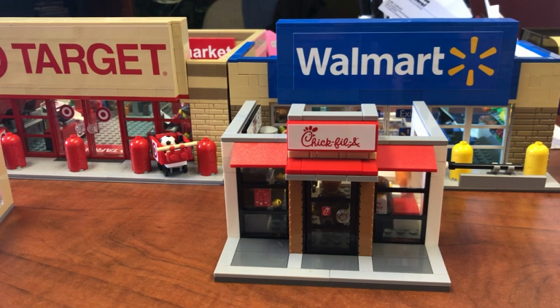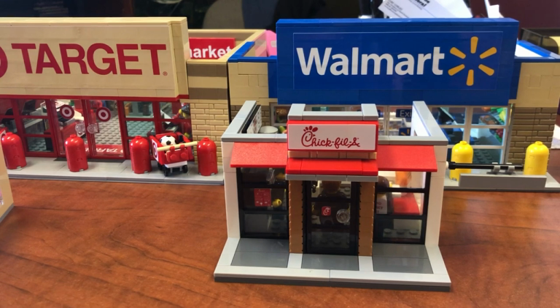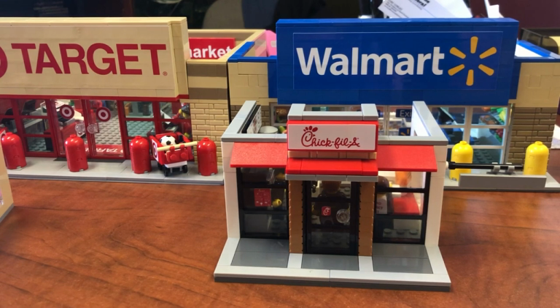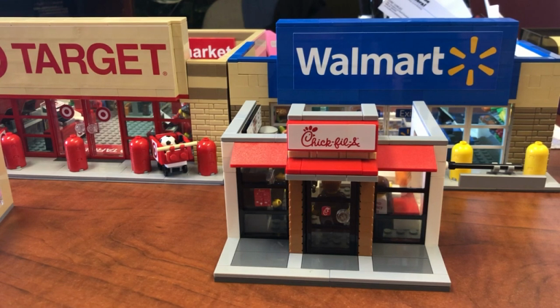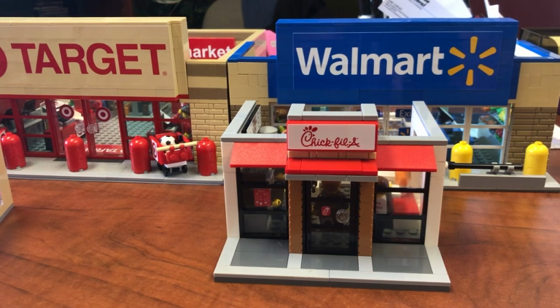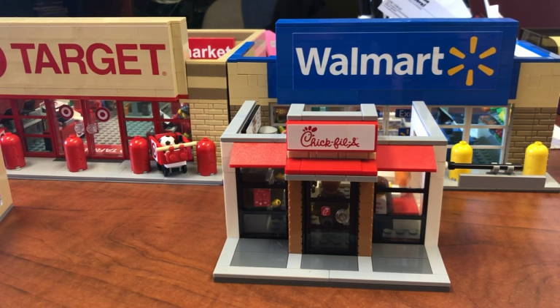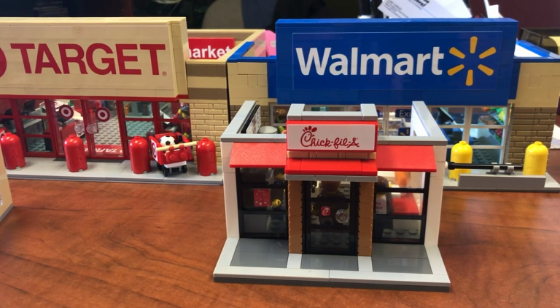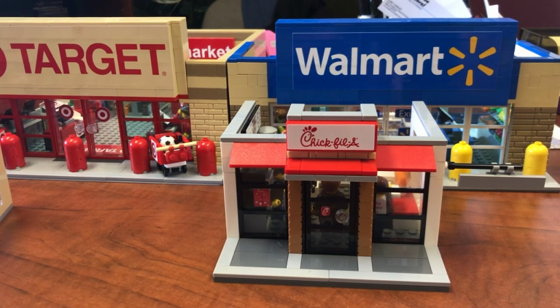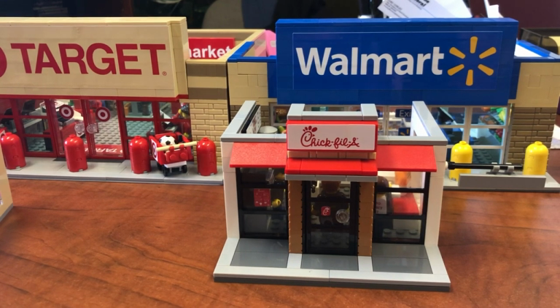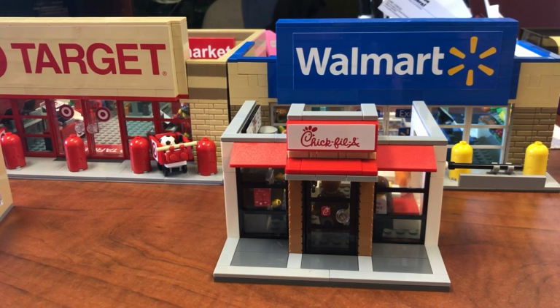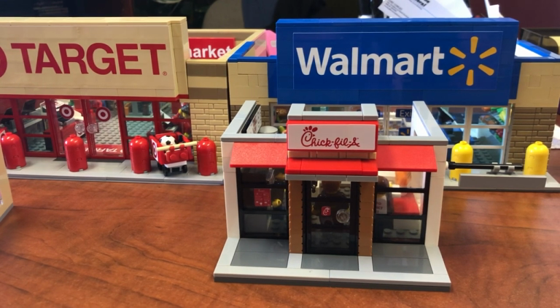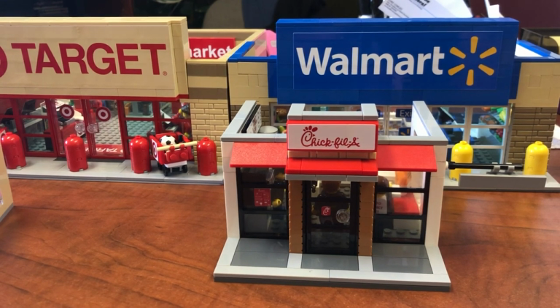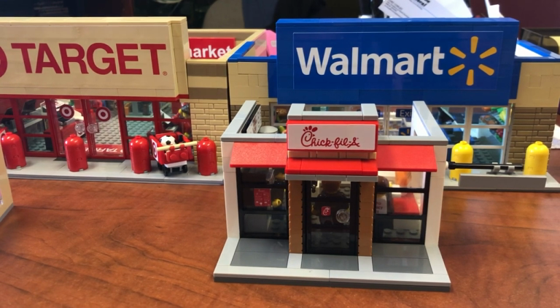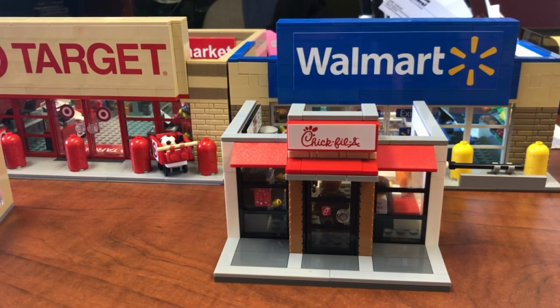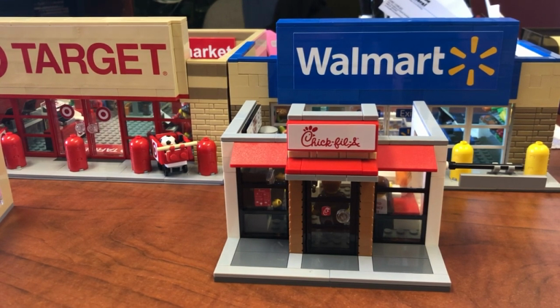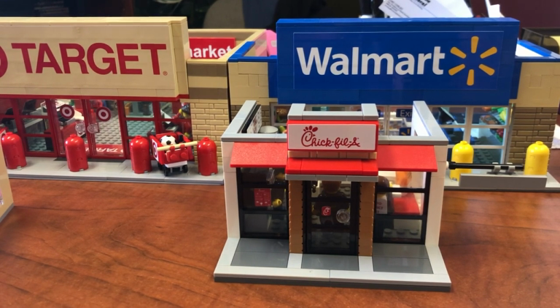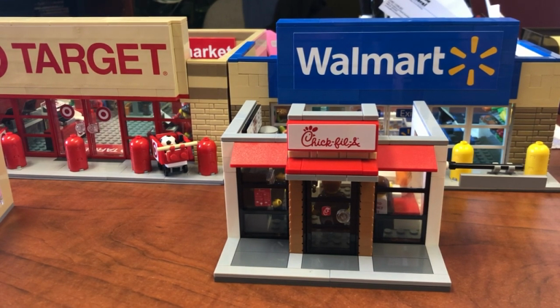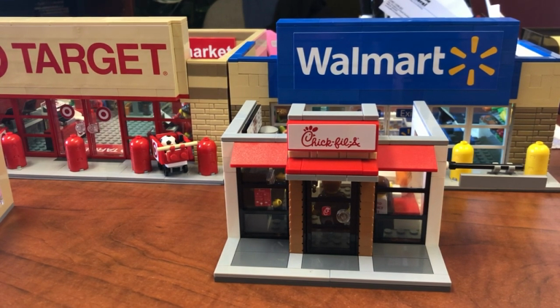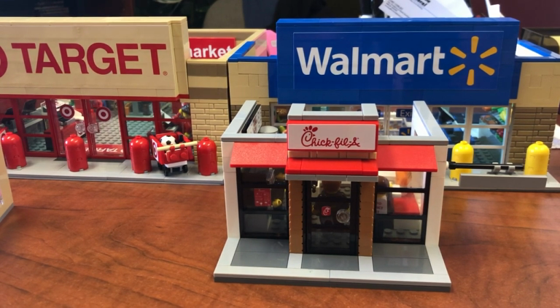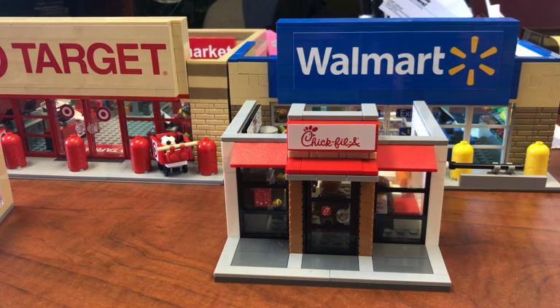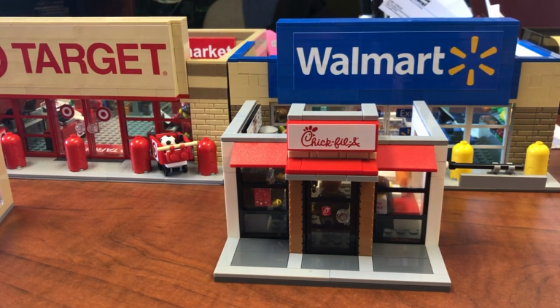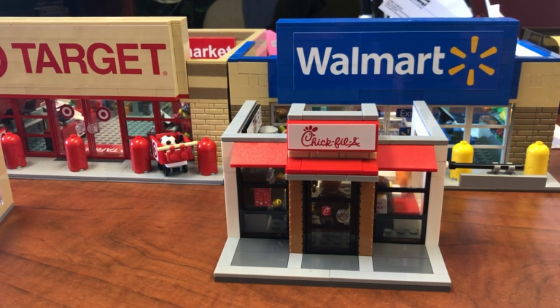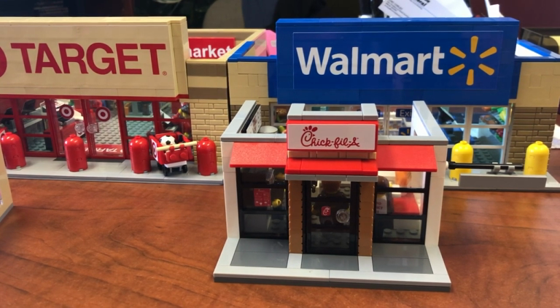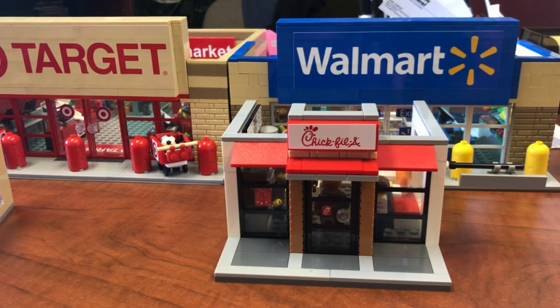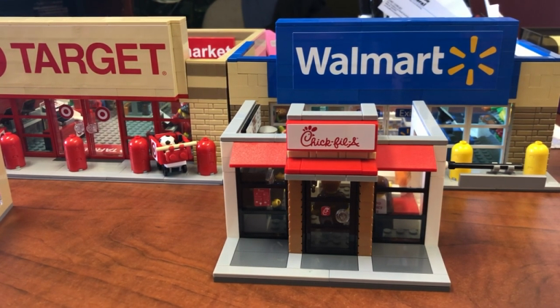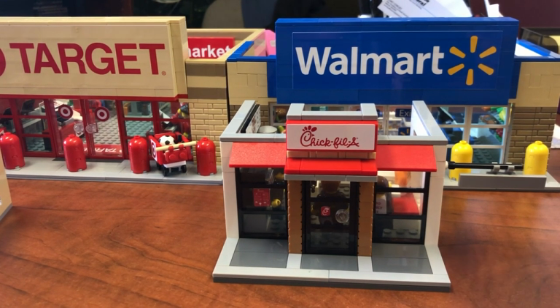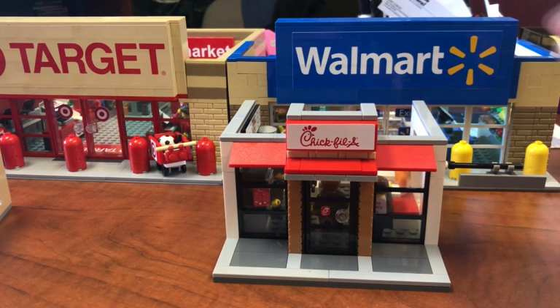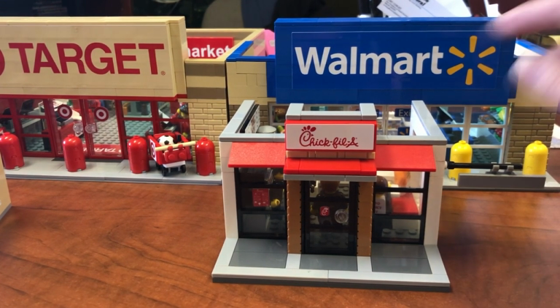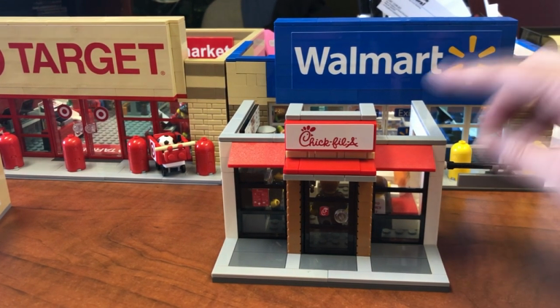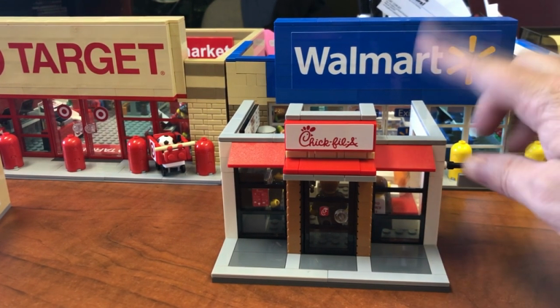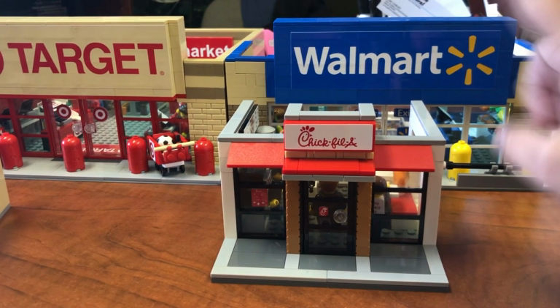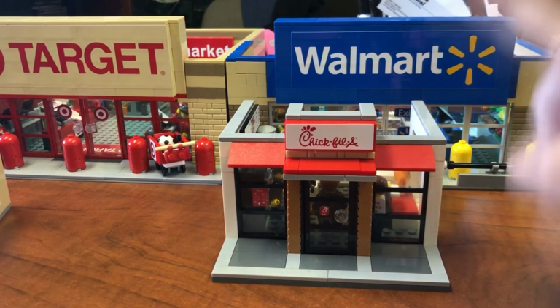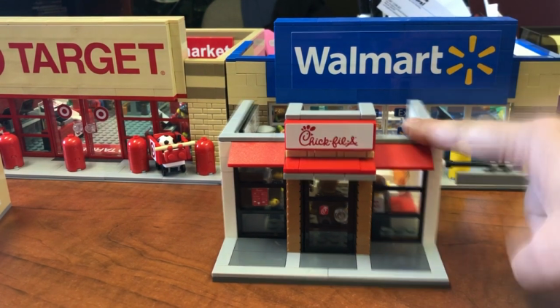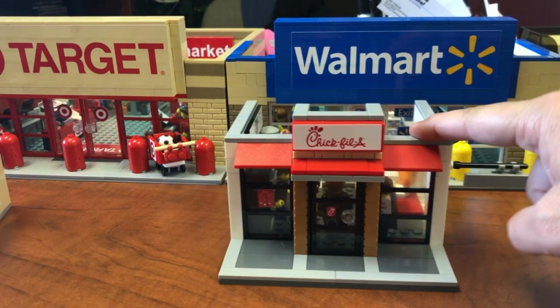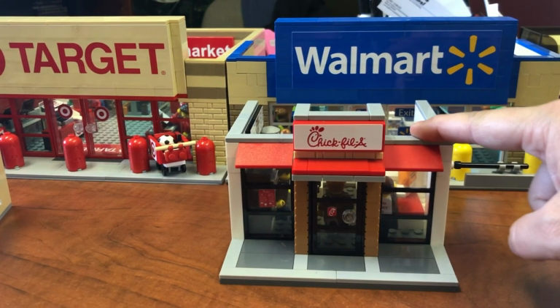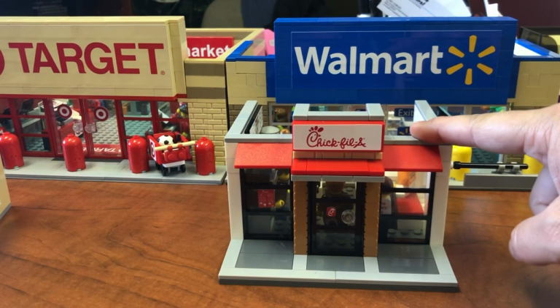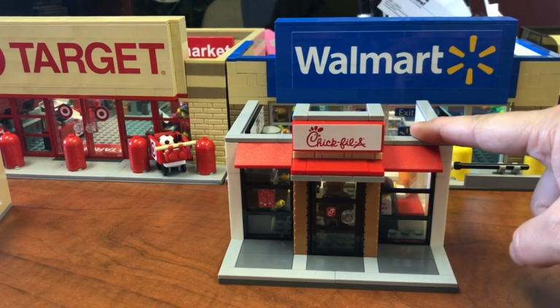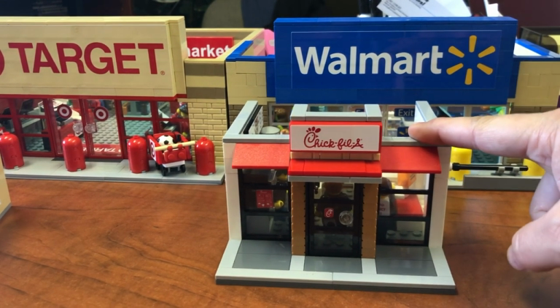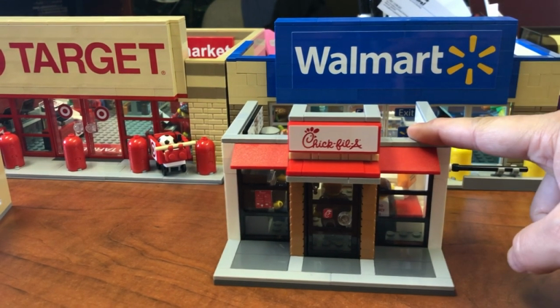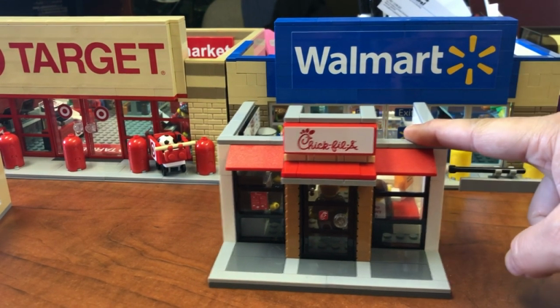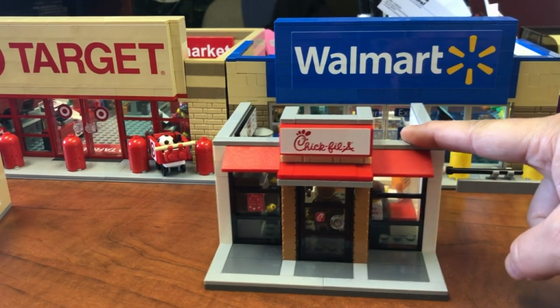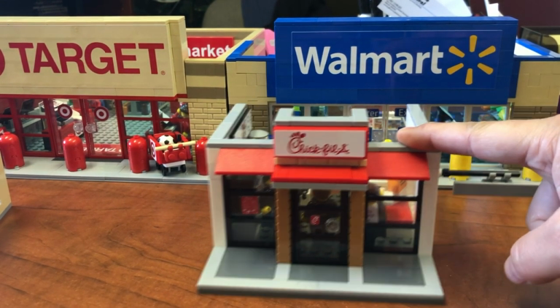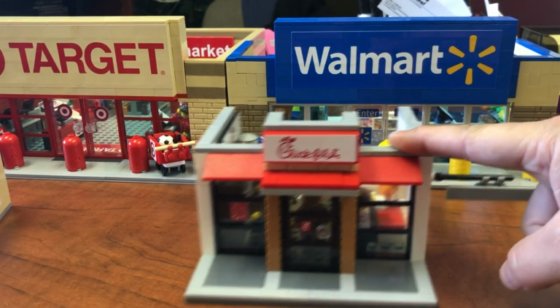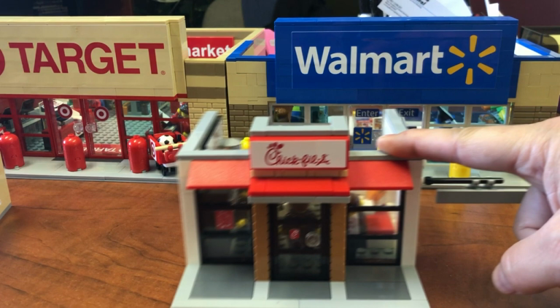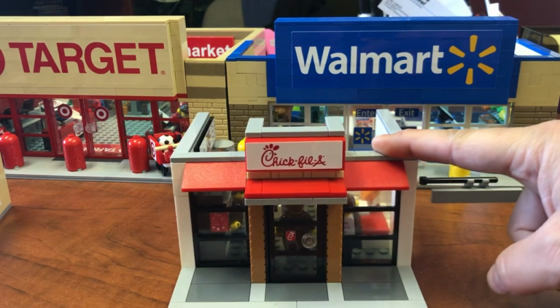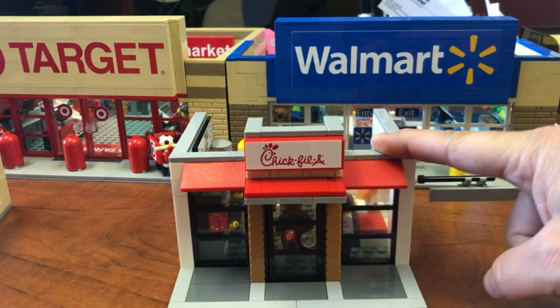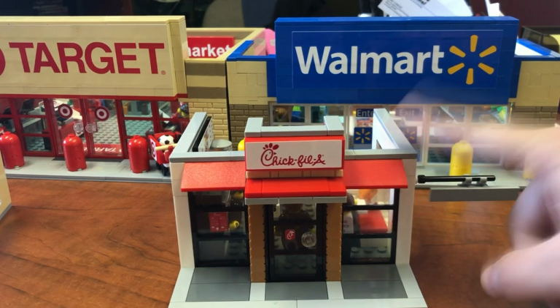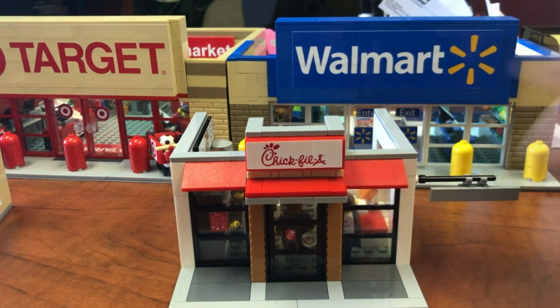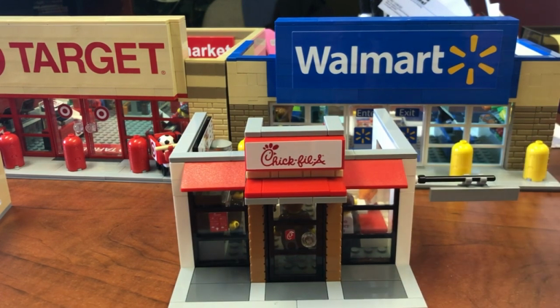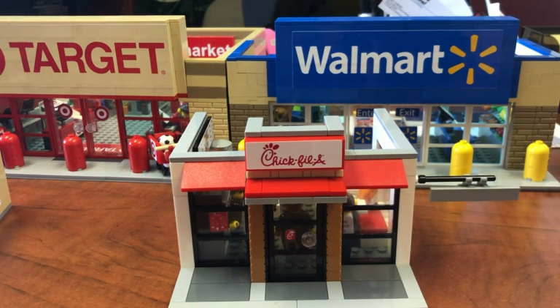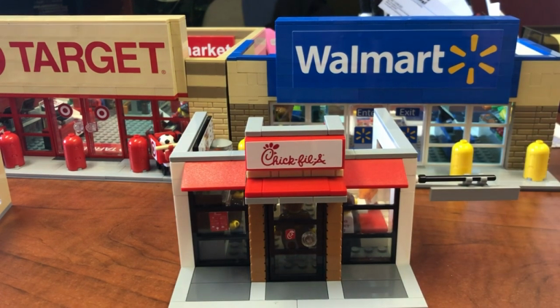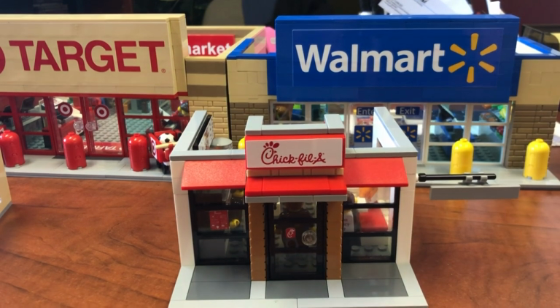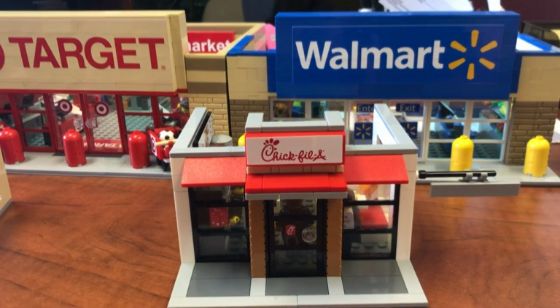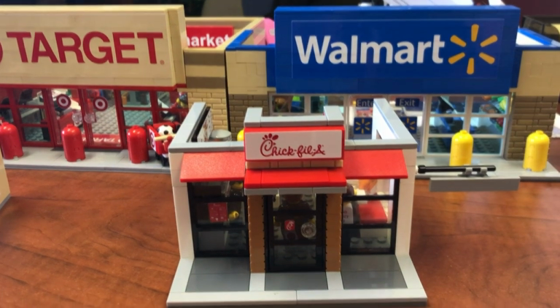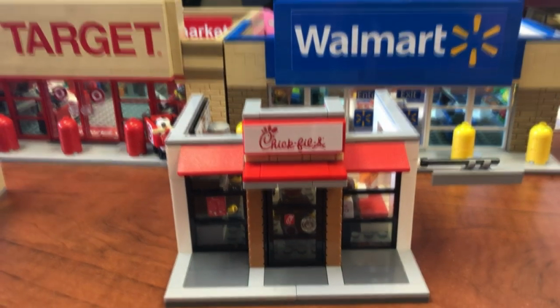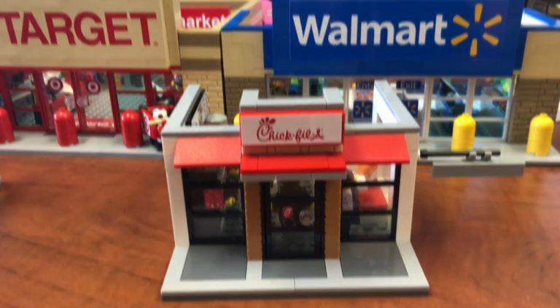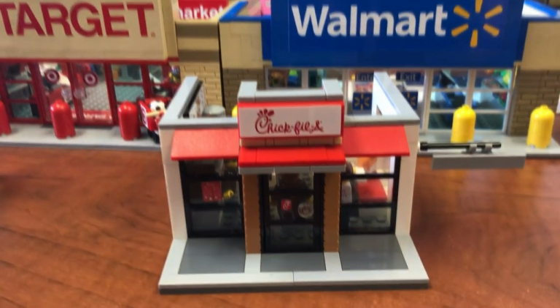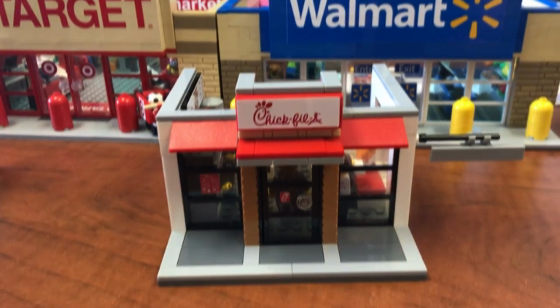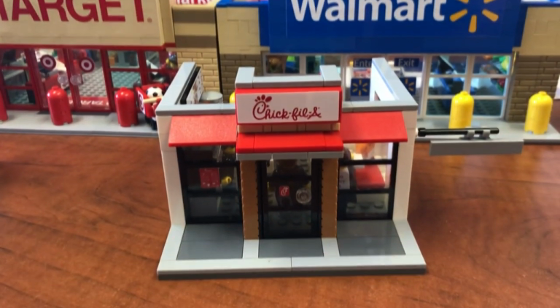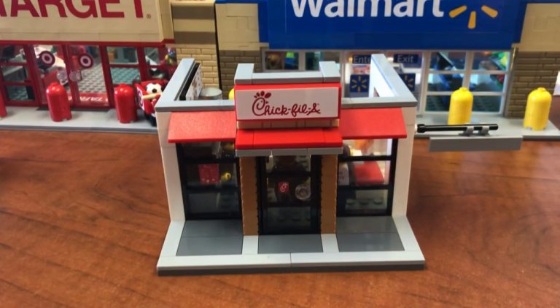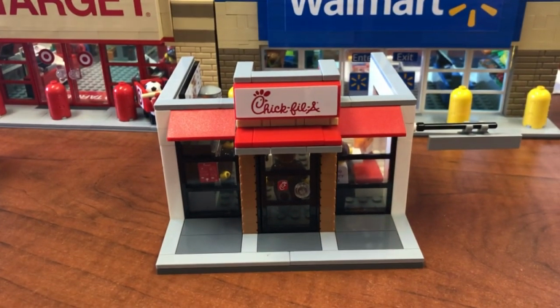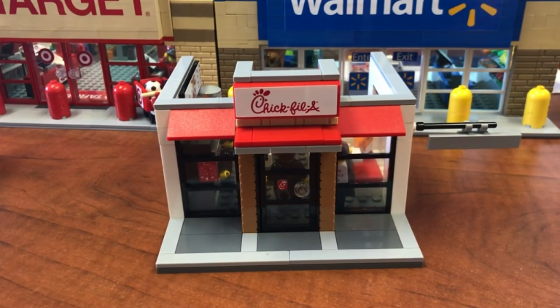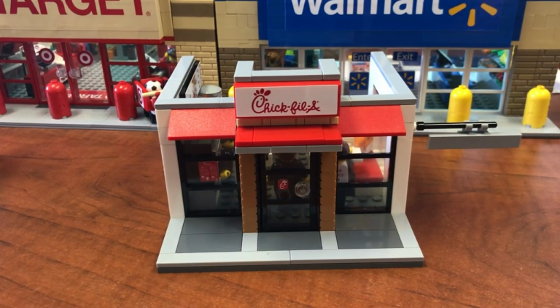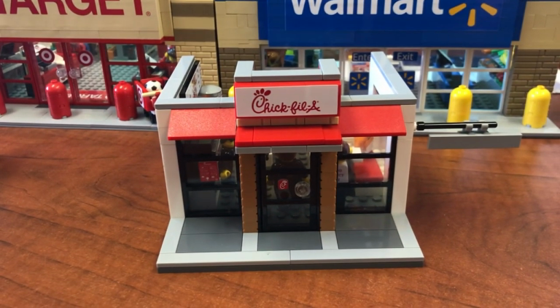Ladies and gentlemen, Lego lovers and brick addicts from all over the world. Today, we're going to take a look at the Chick-fil-A.